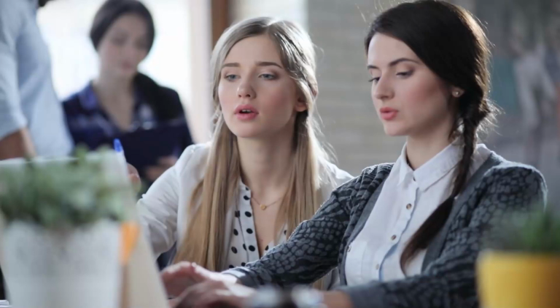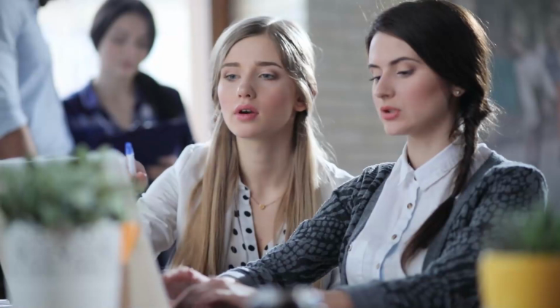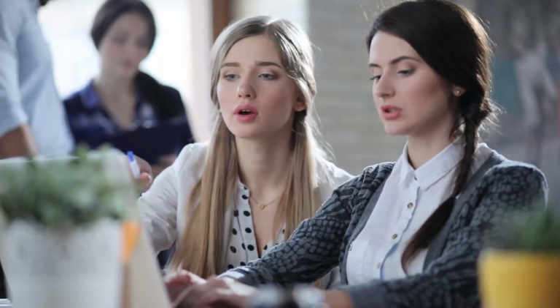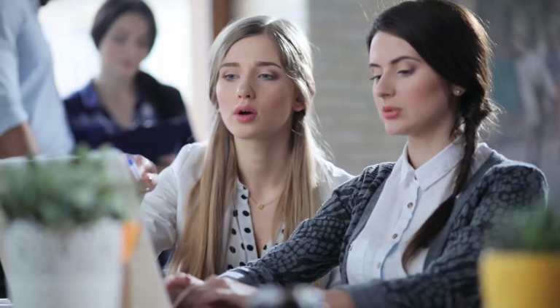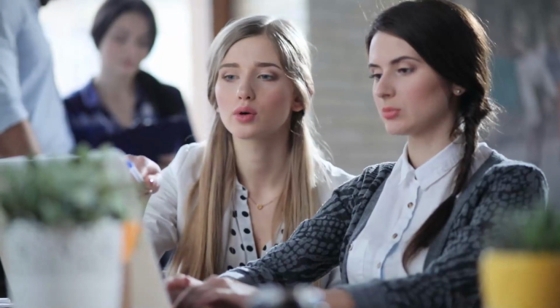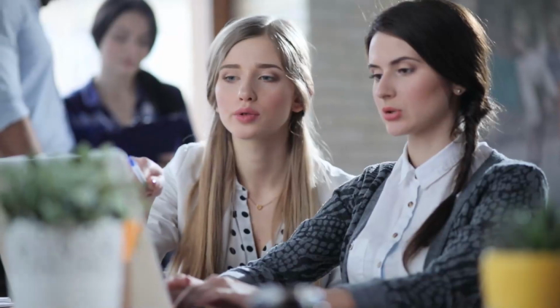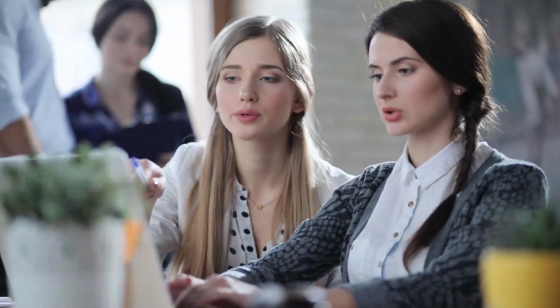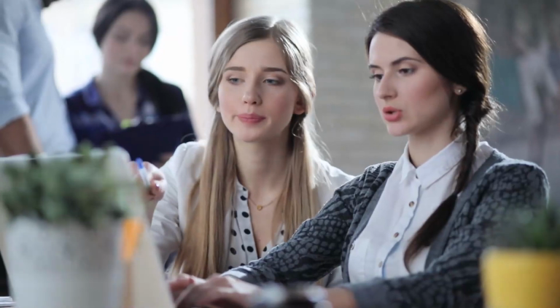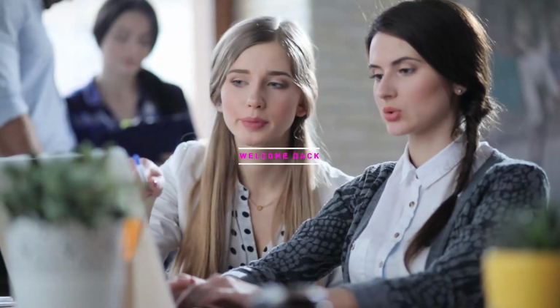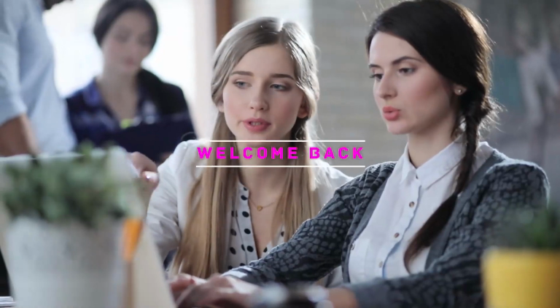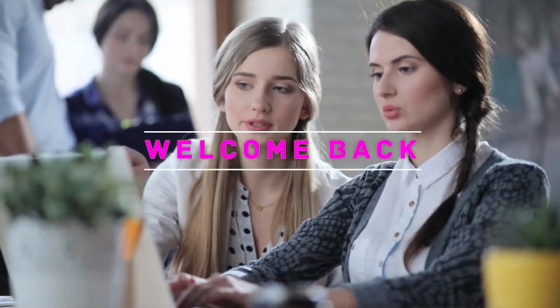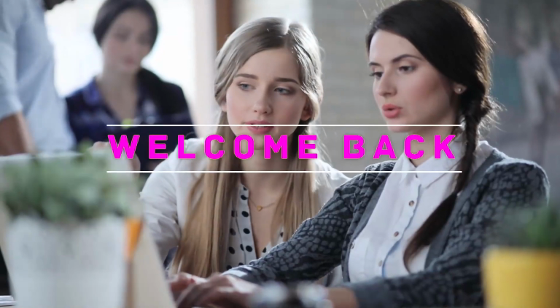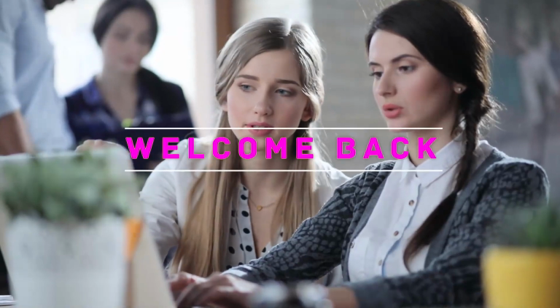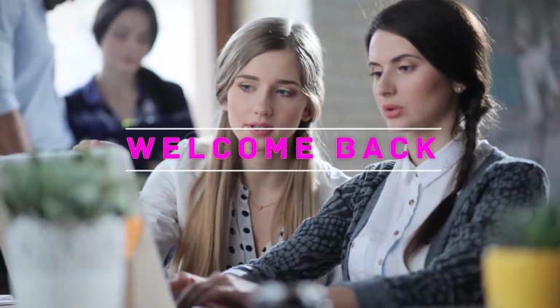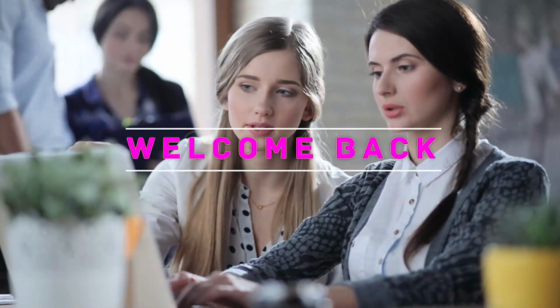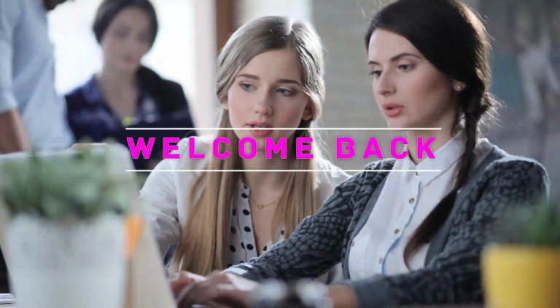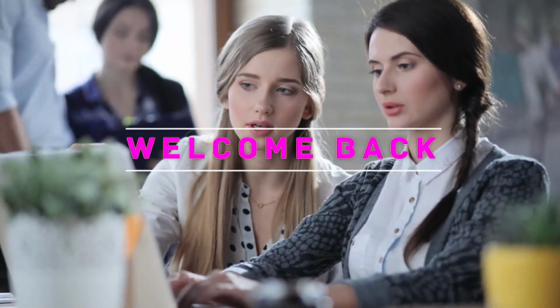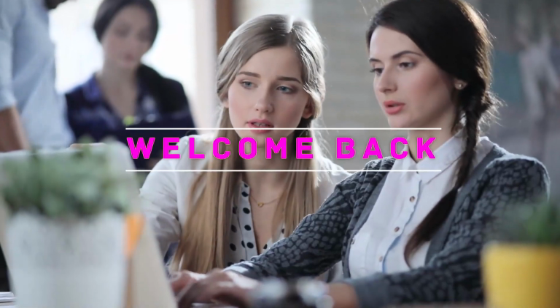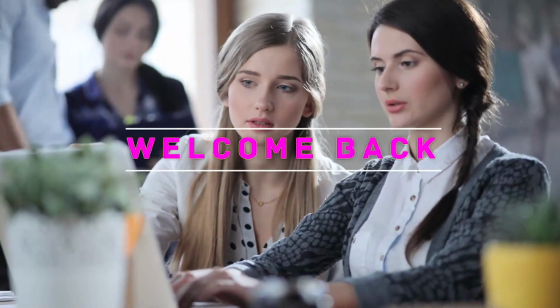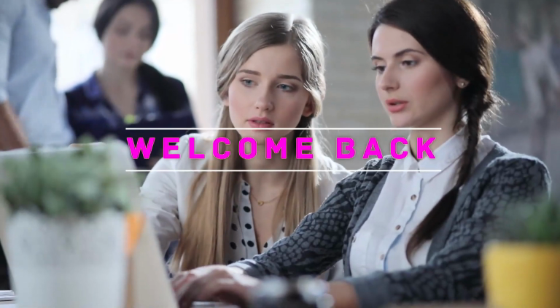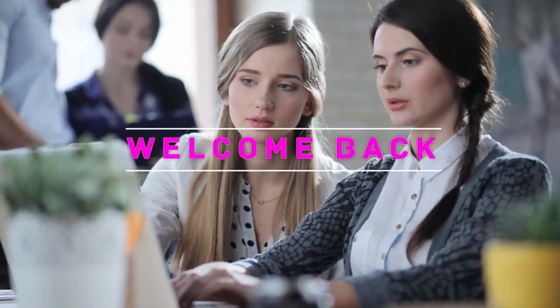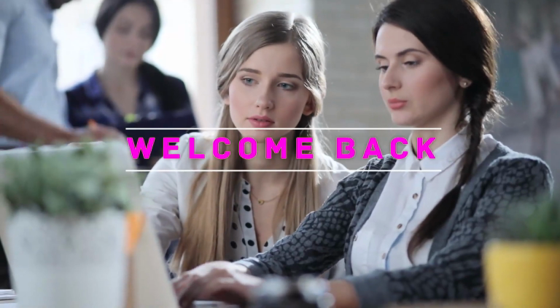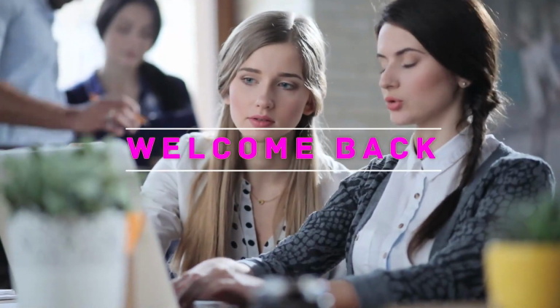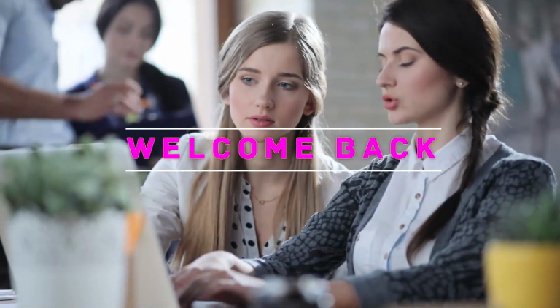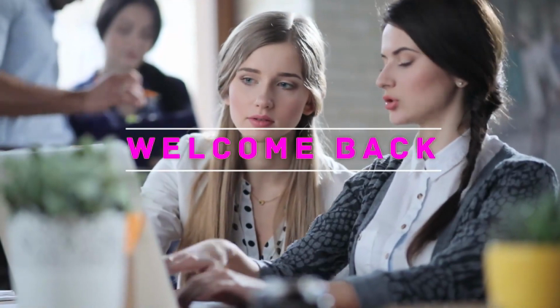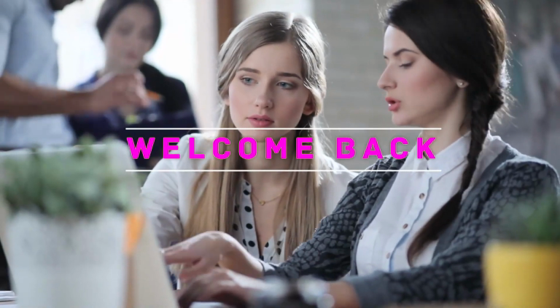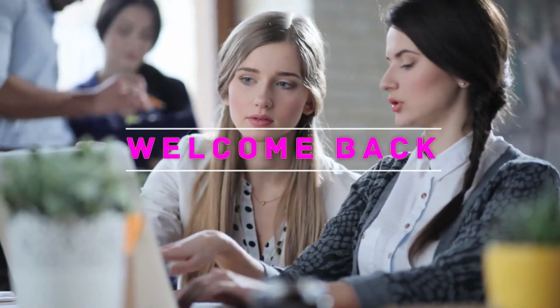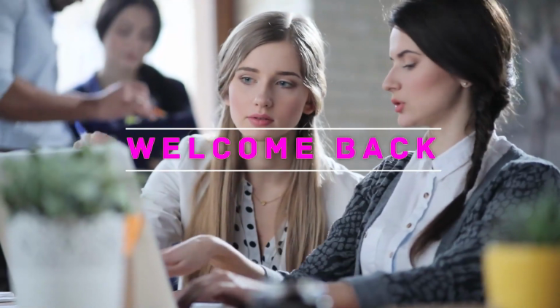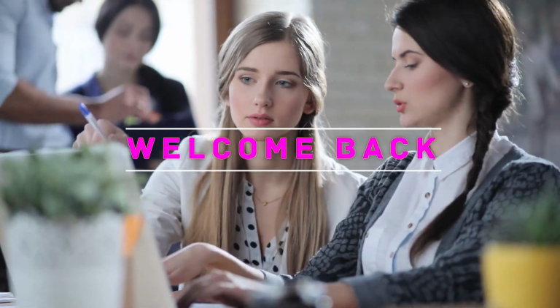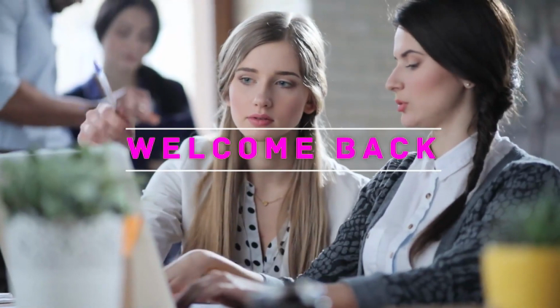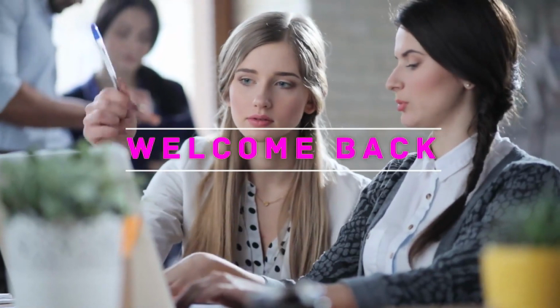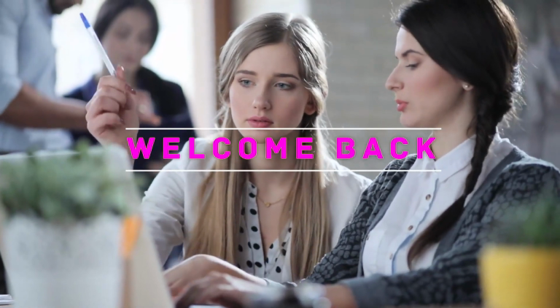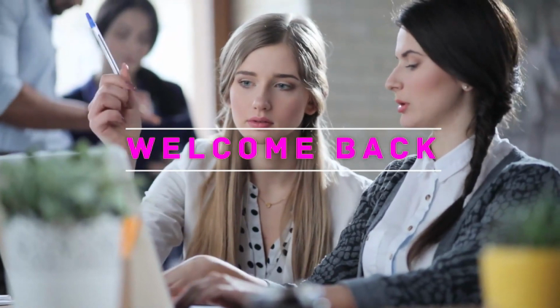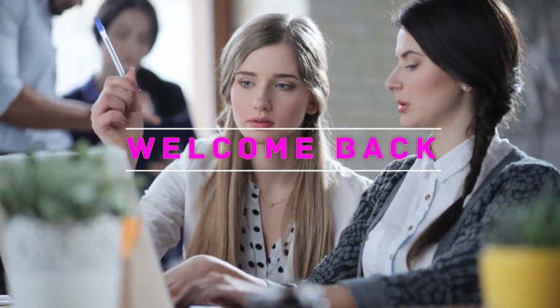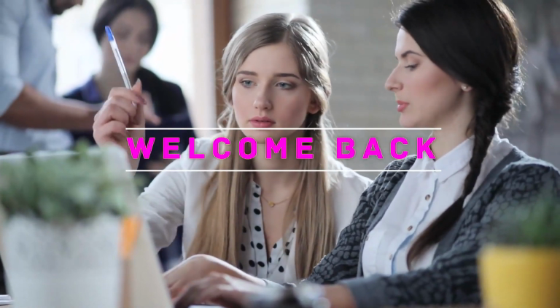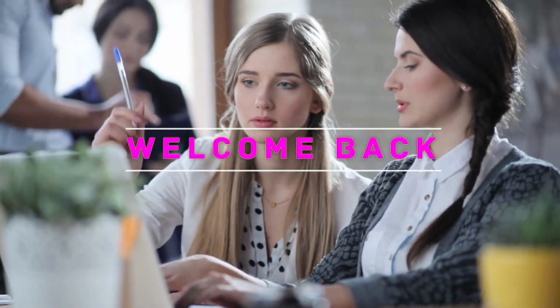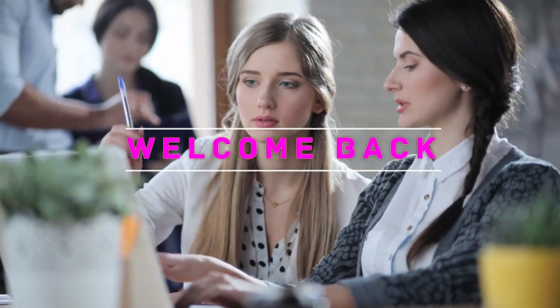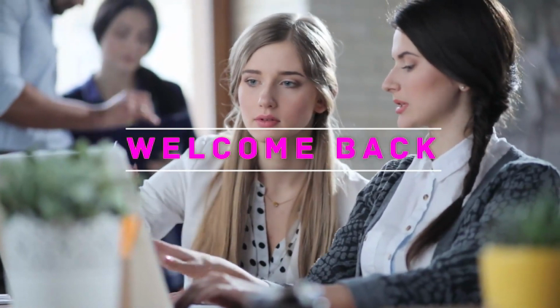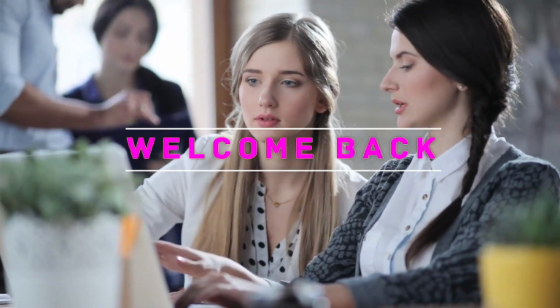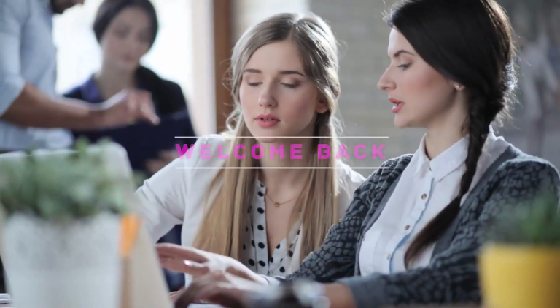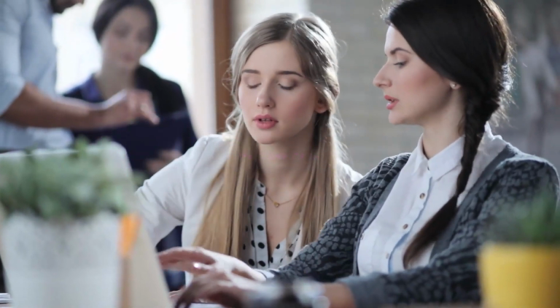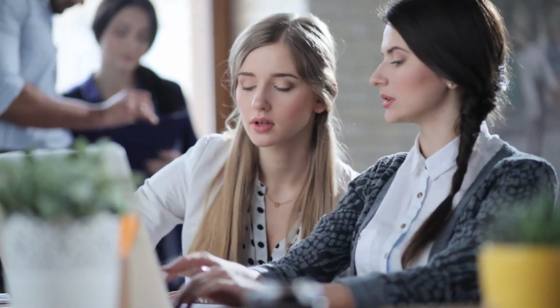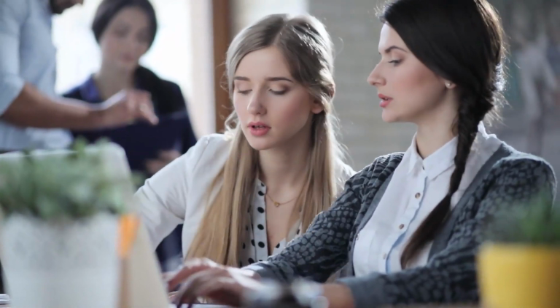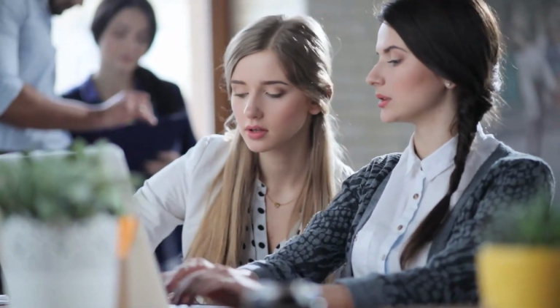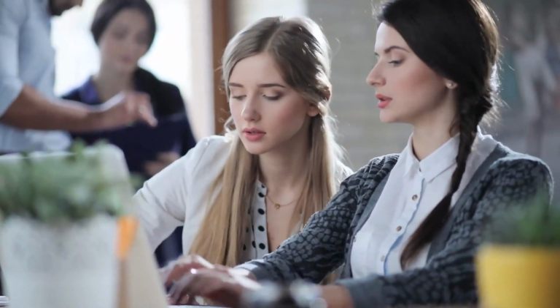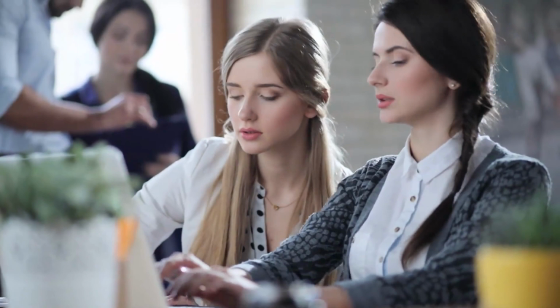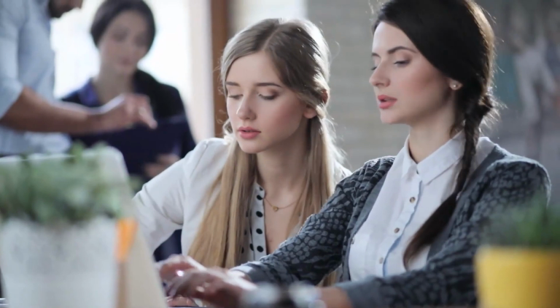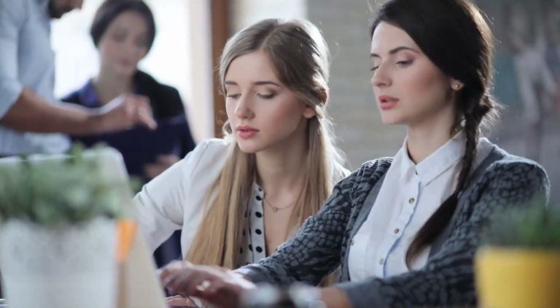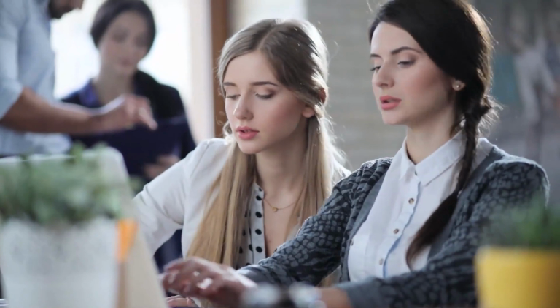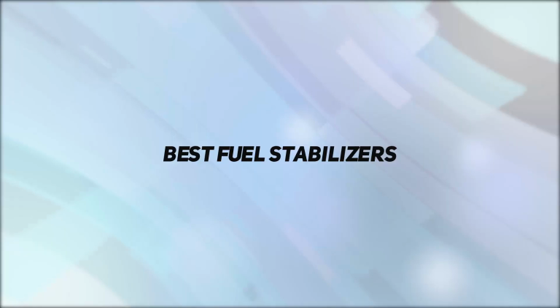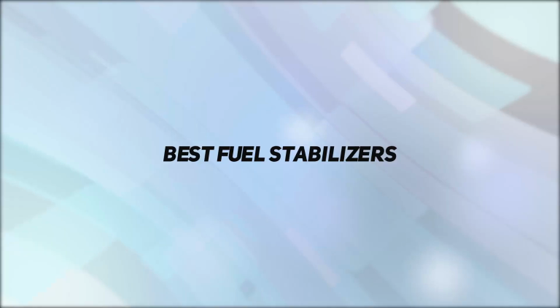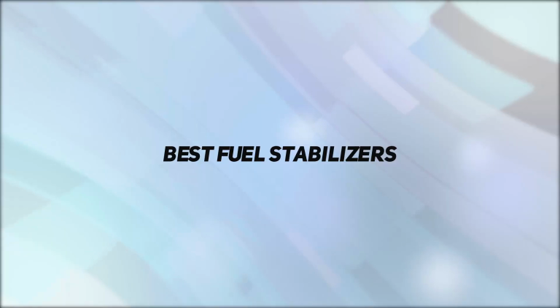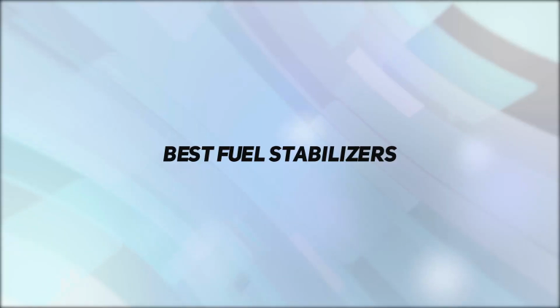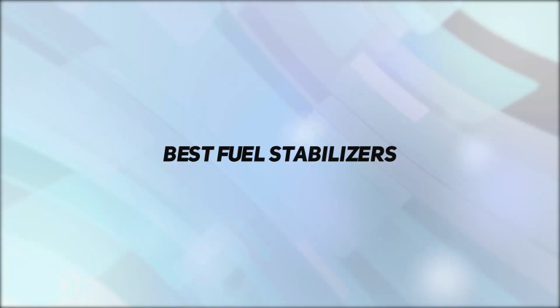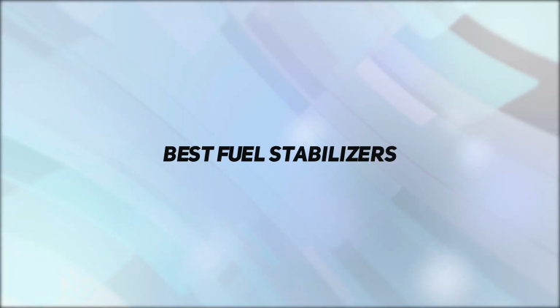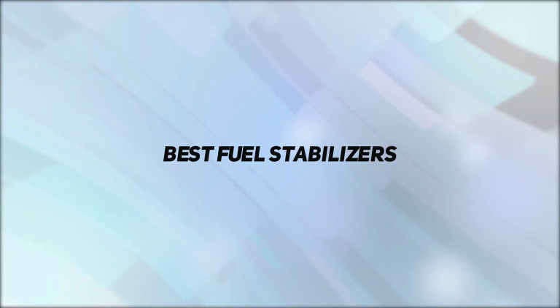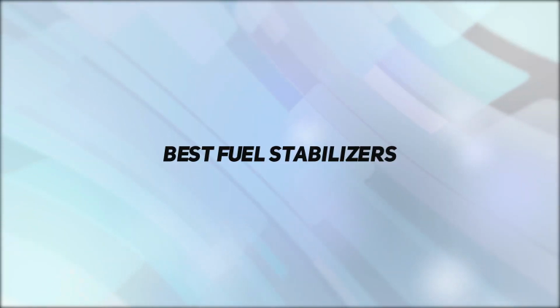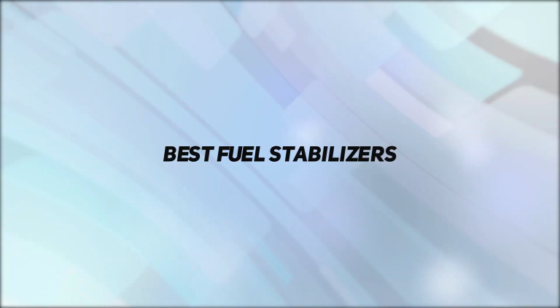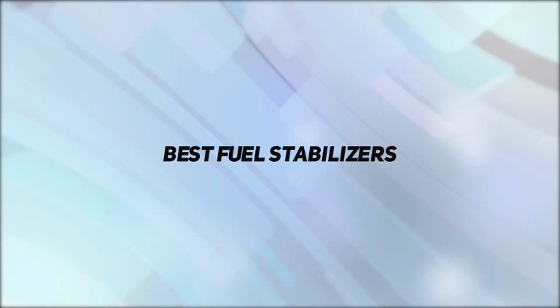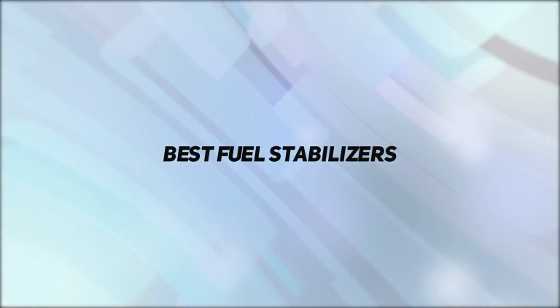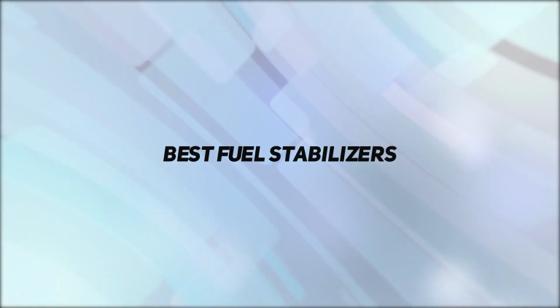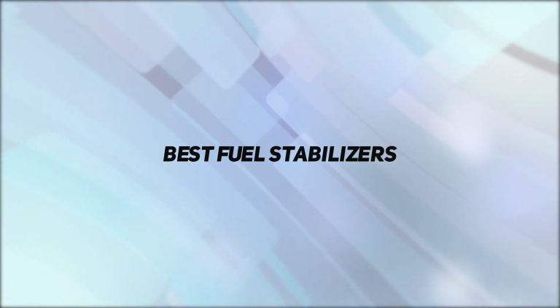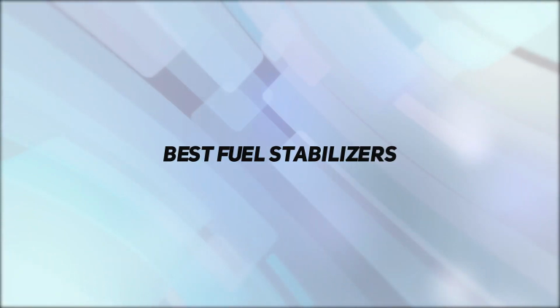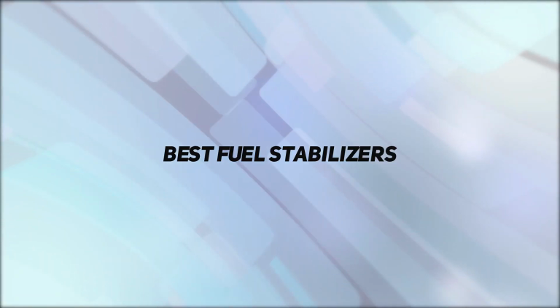Hey, welcome back to my channel. In this video I'm going to talk about the top five best fuel stabilizers.